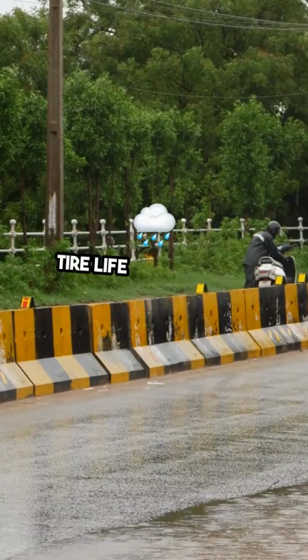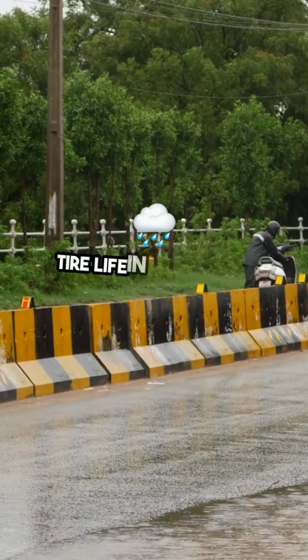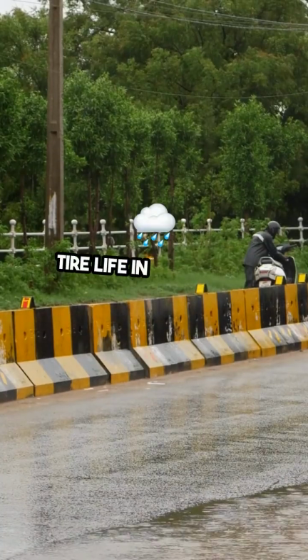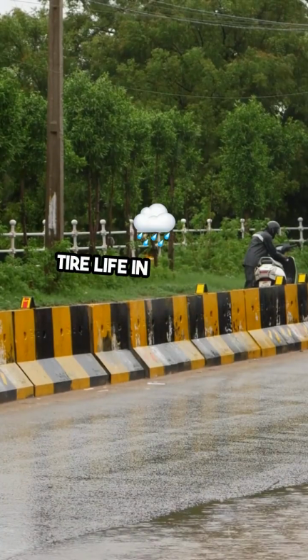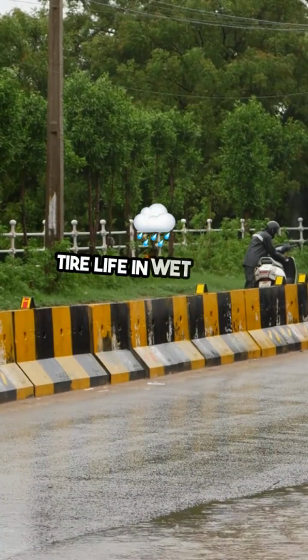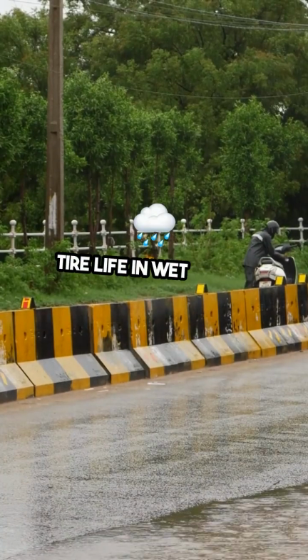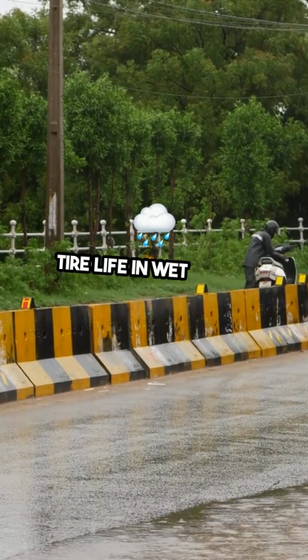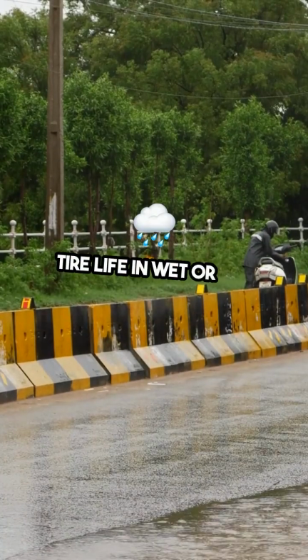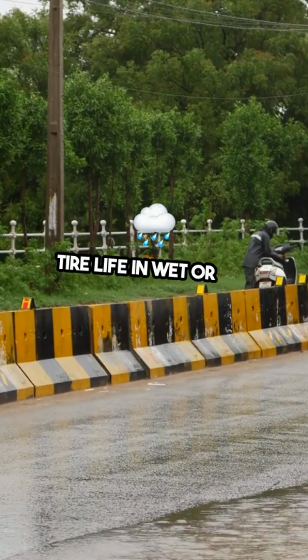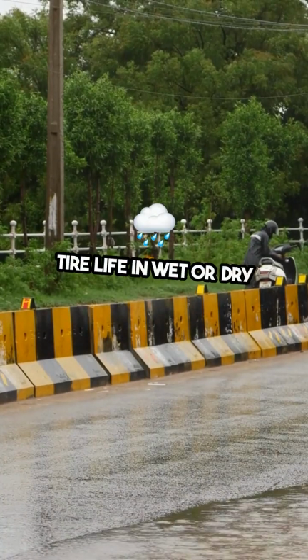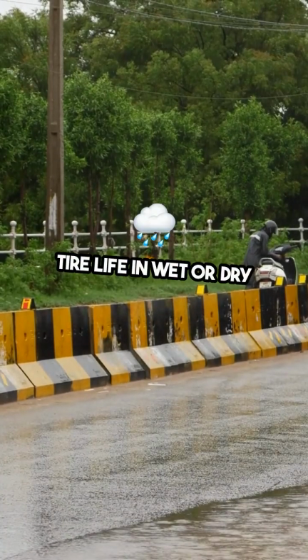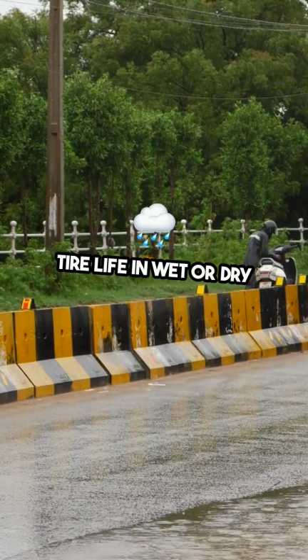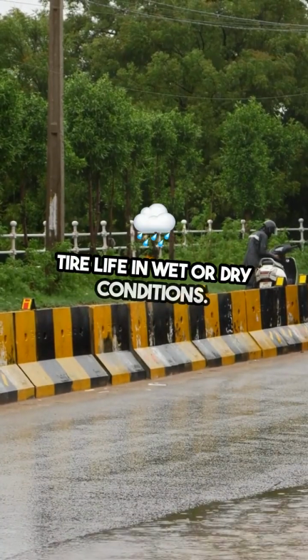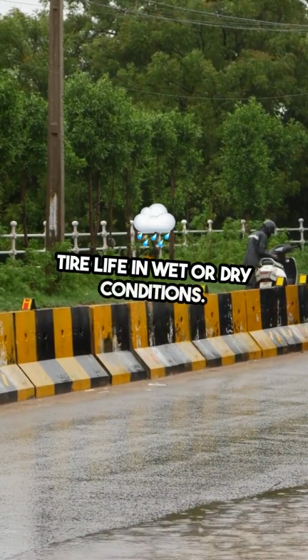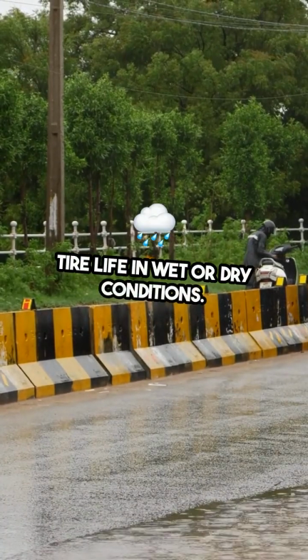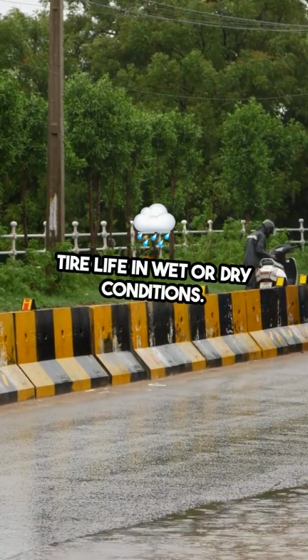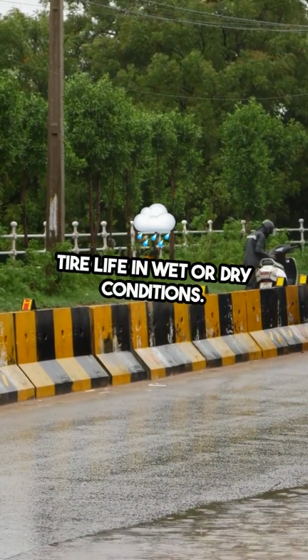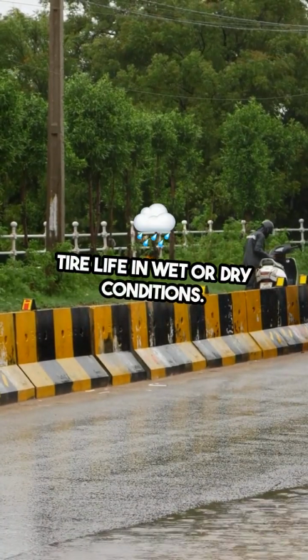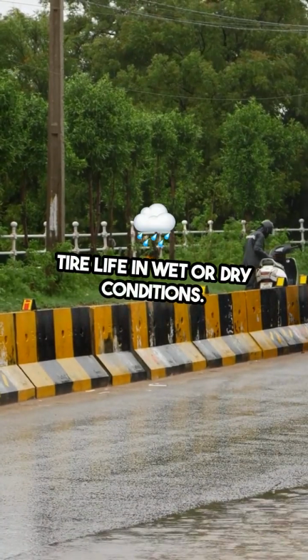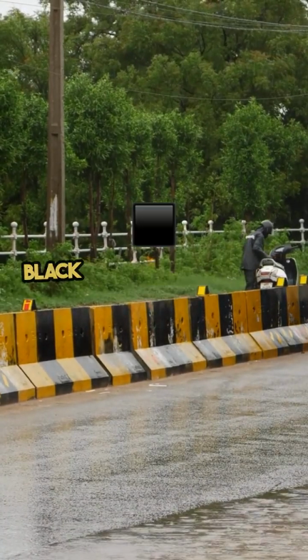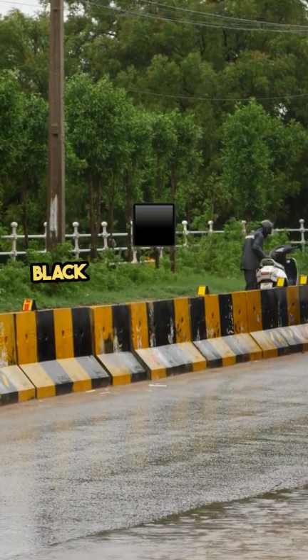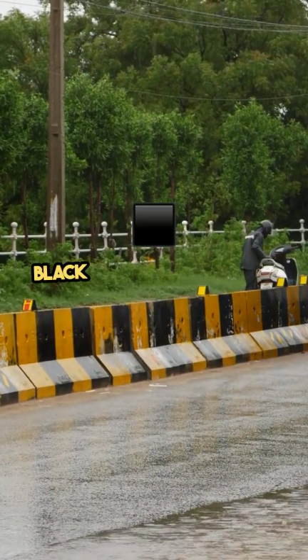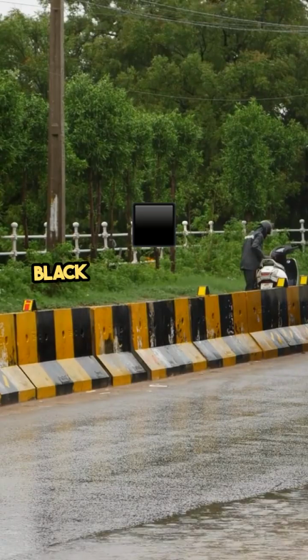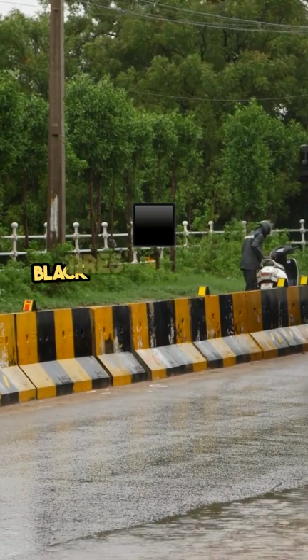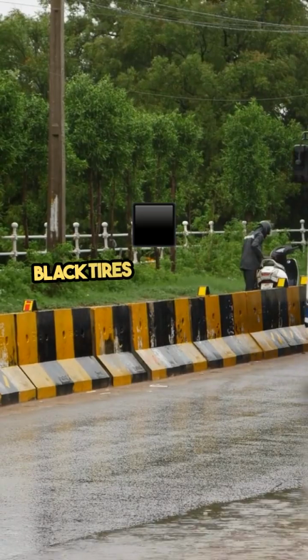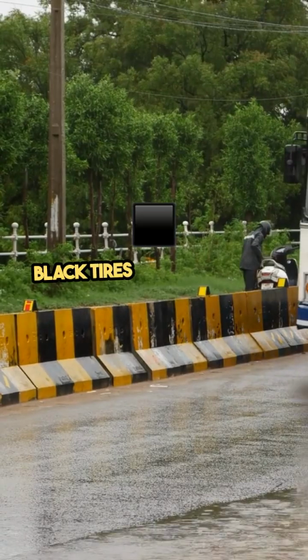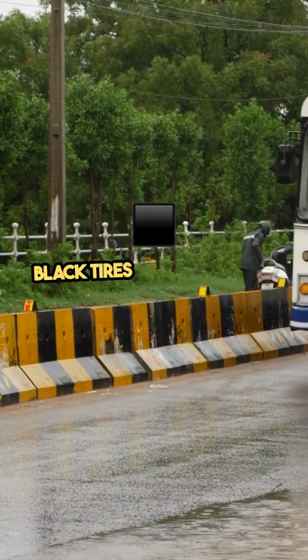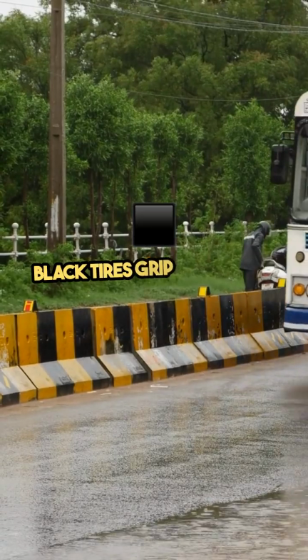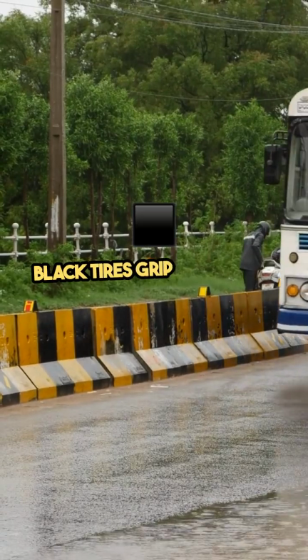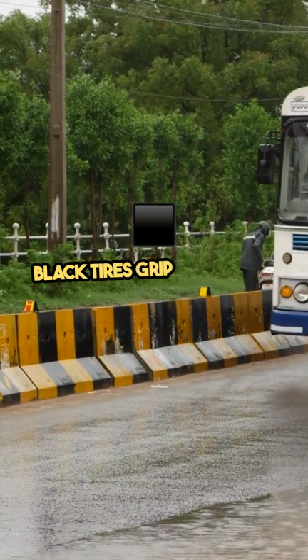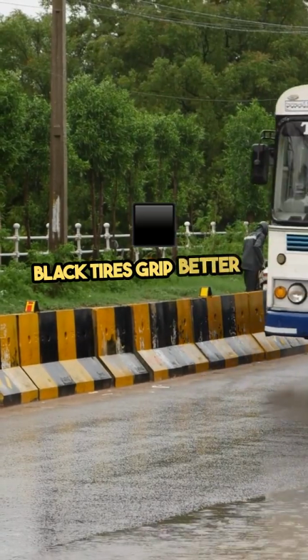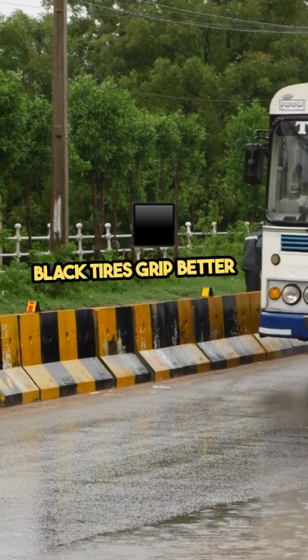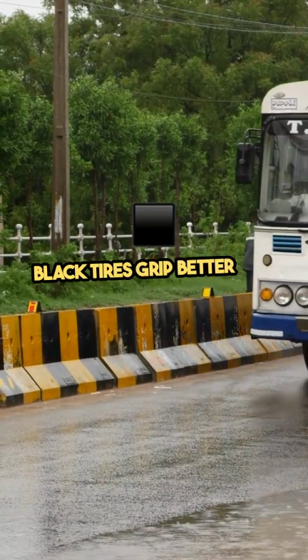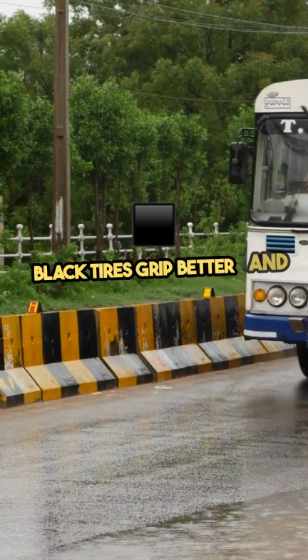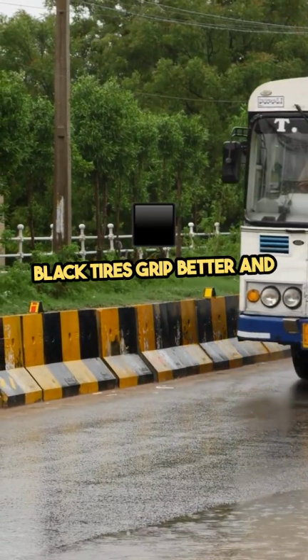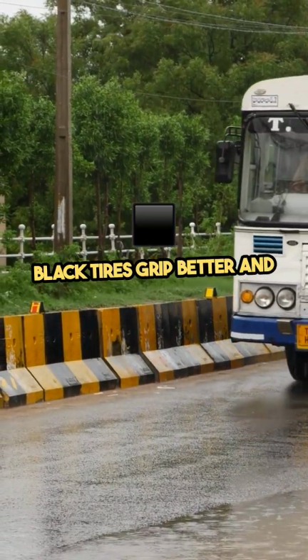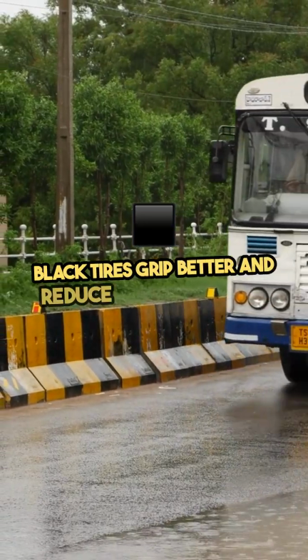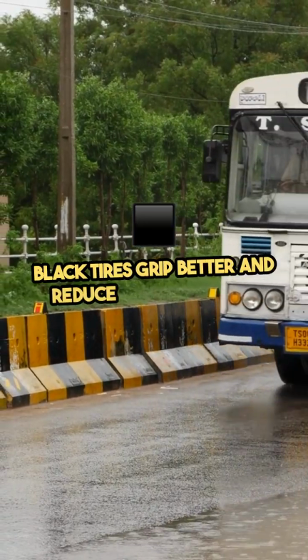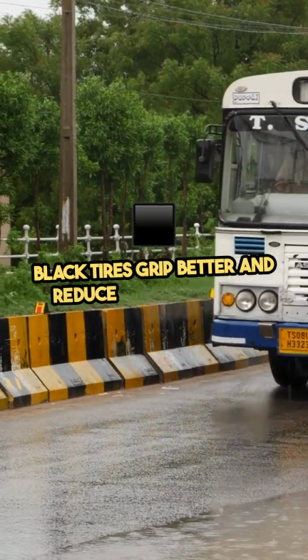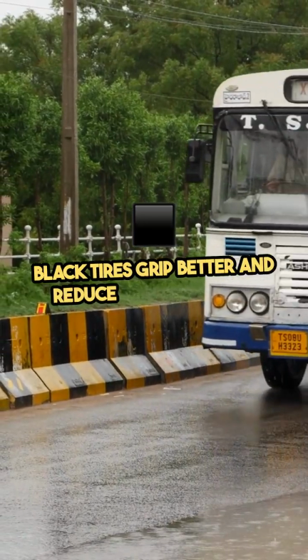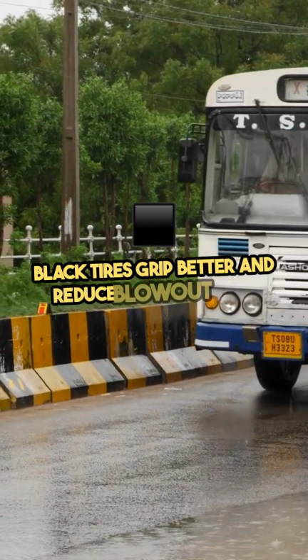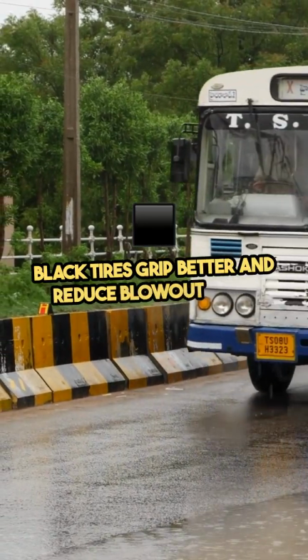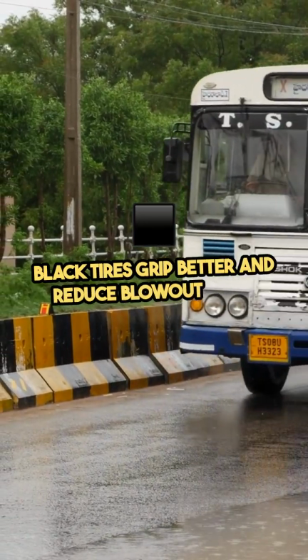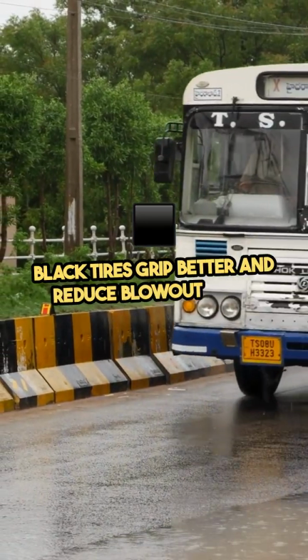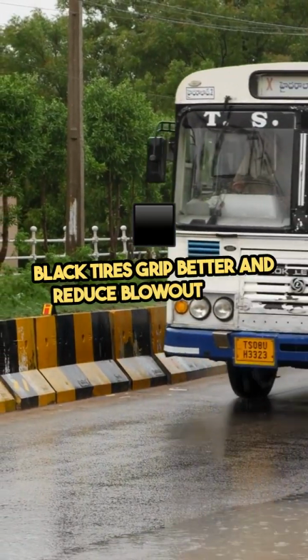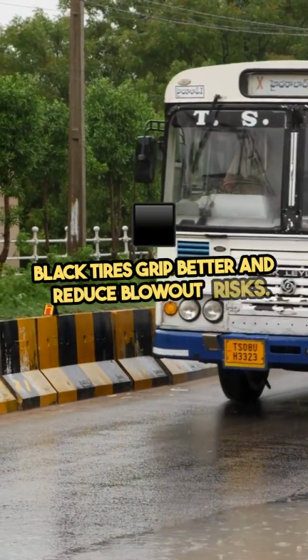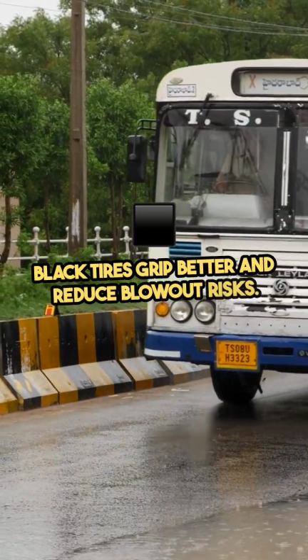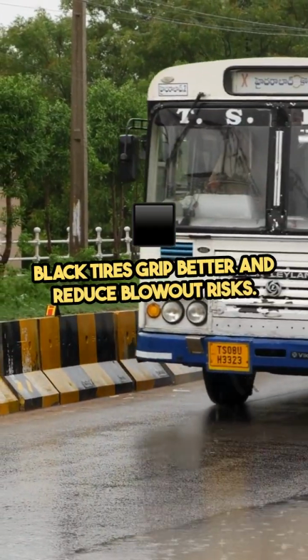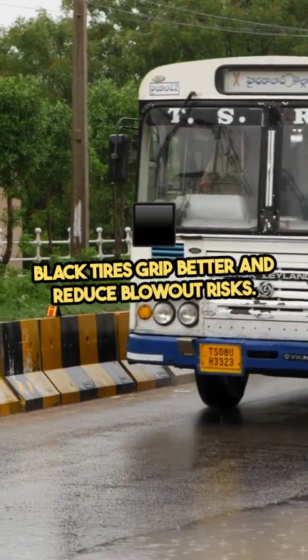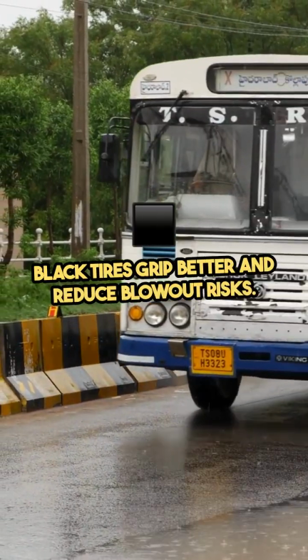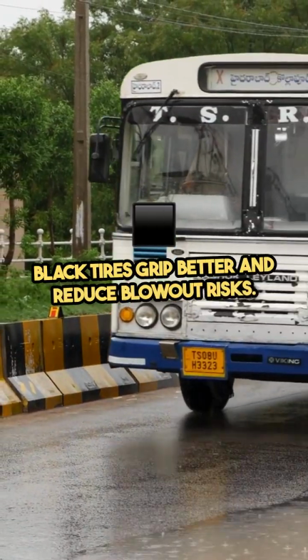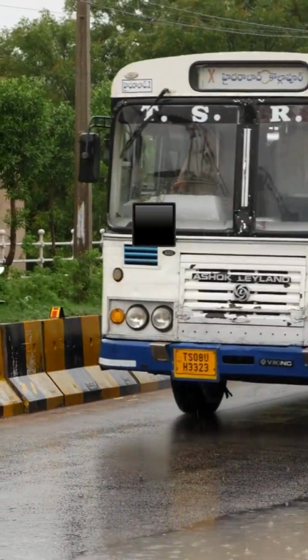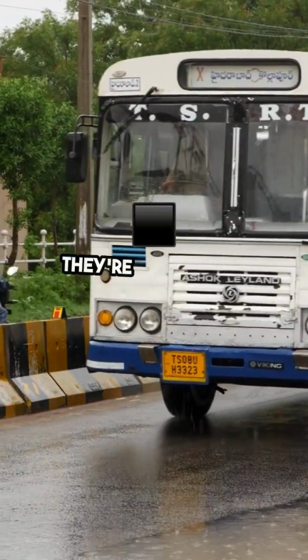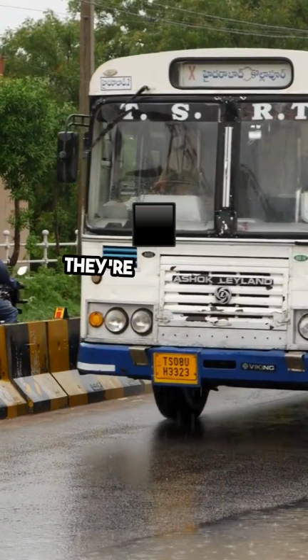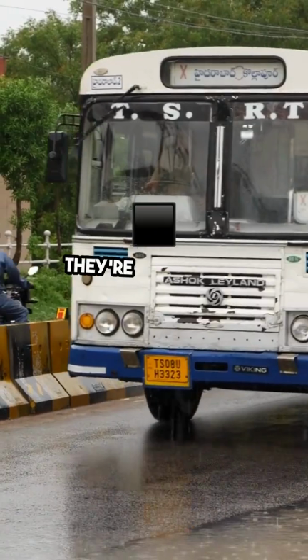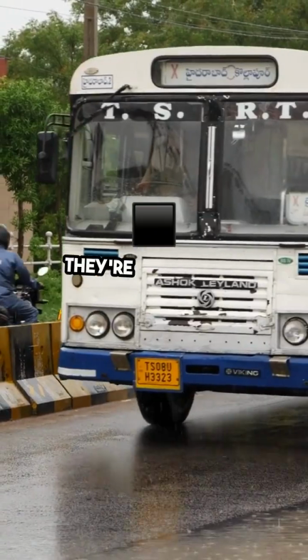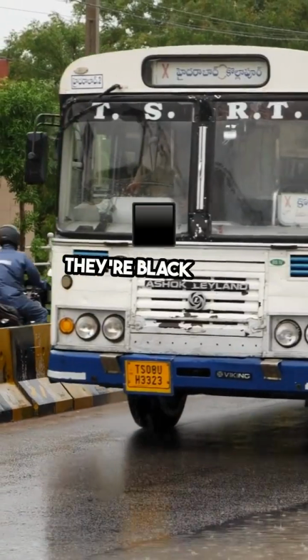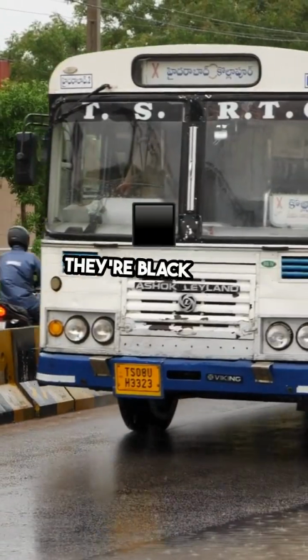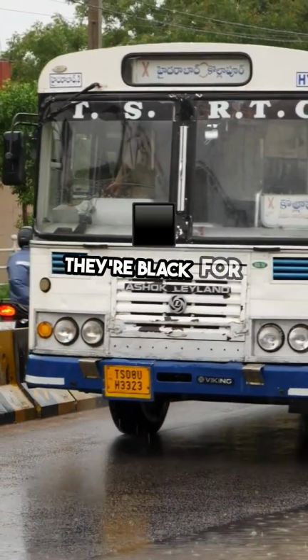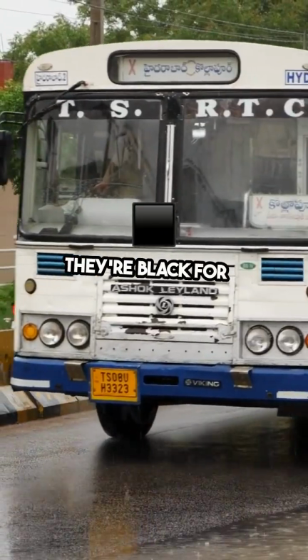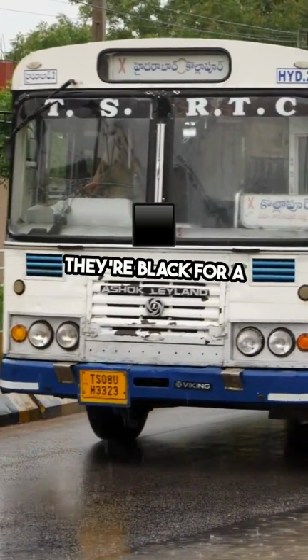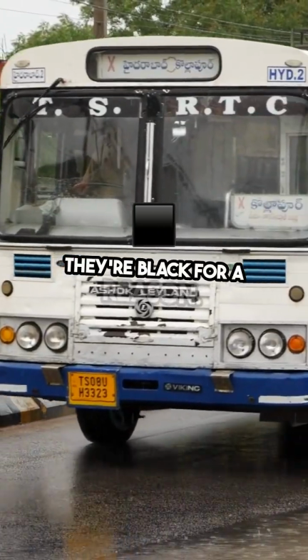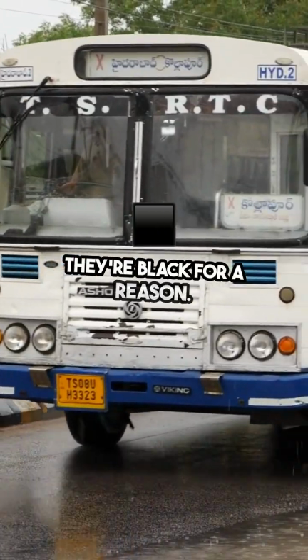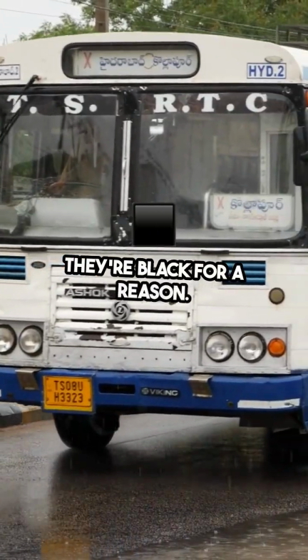In wet or dry conditions, black tires grip better and reduce blowout risks. They're black for a reason.